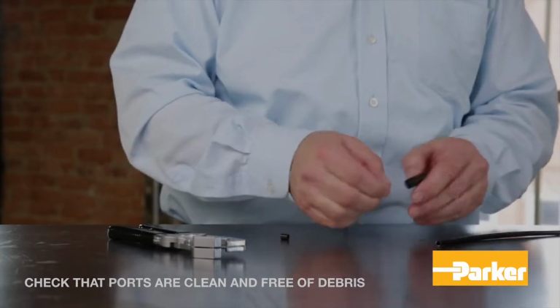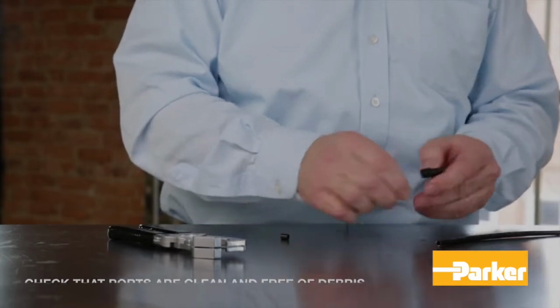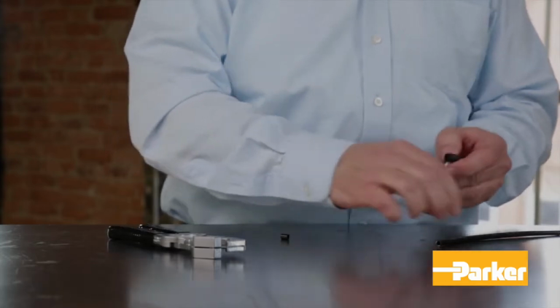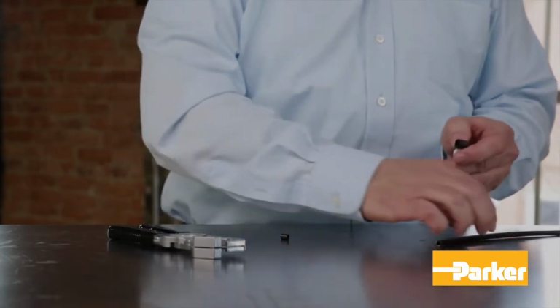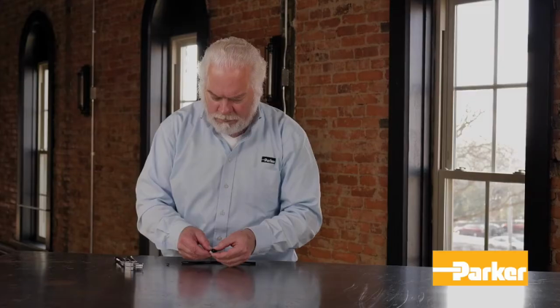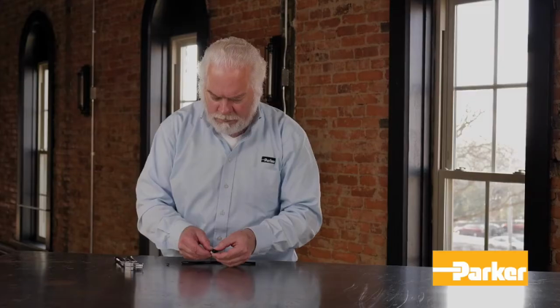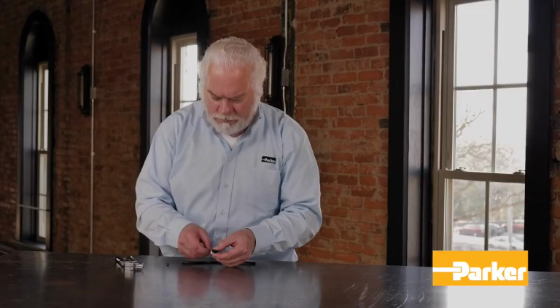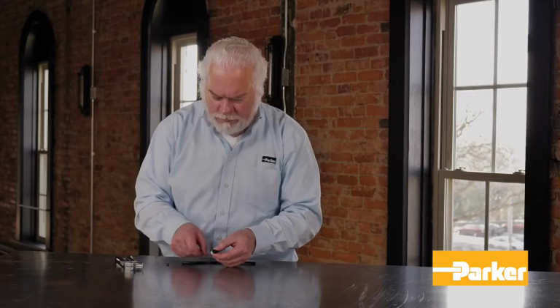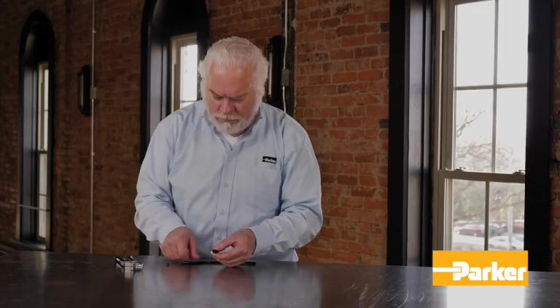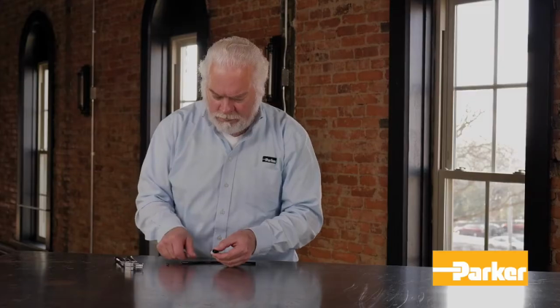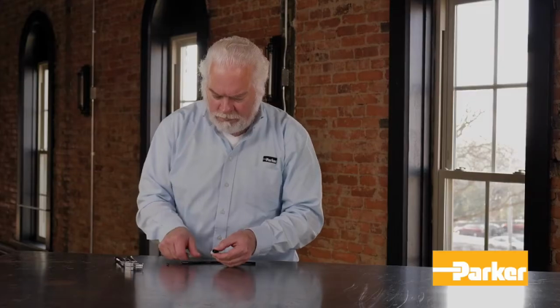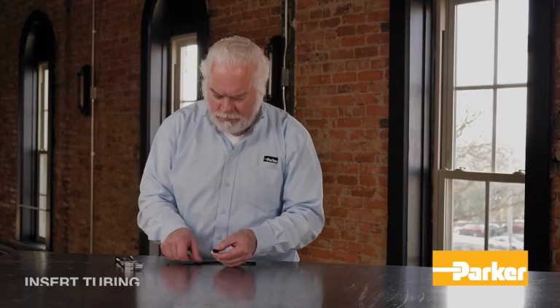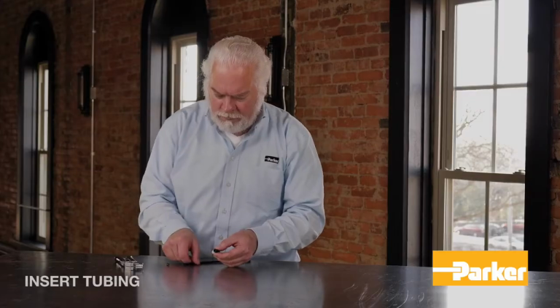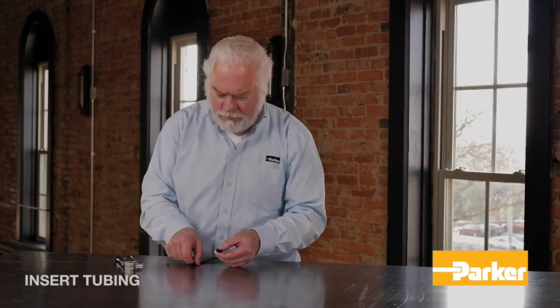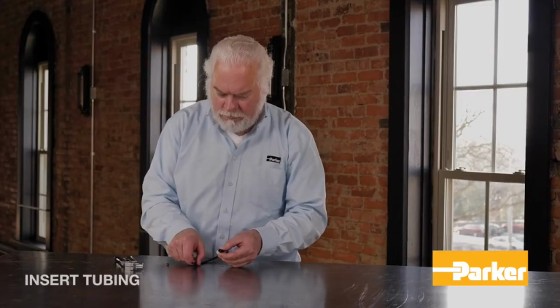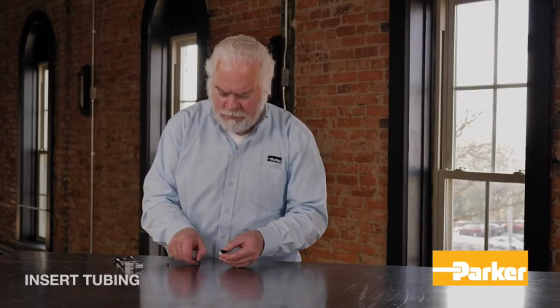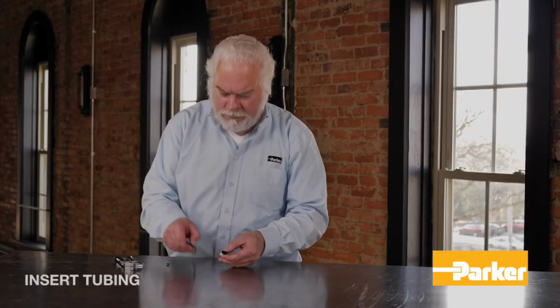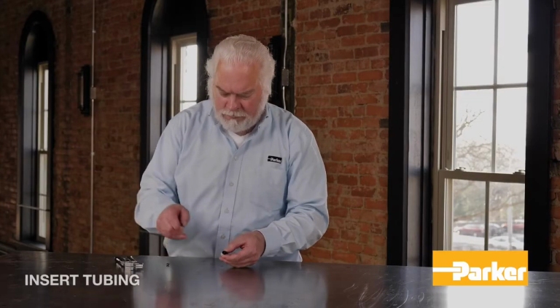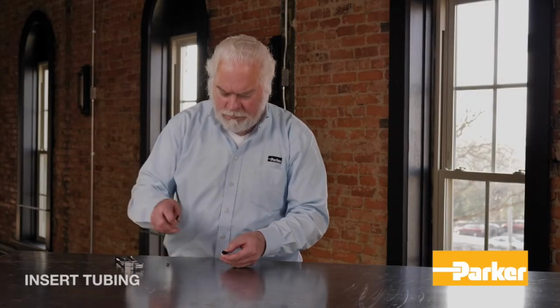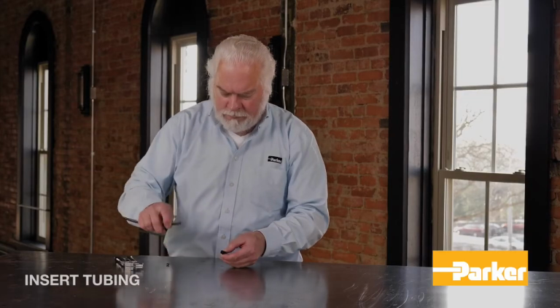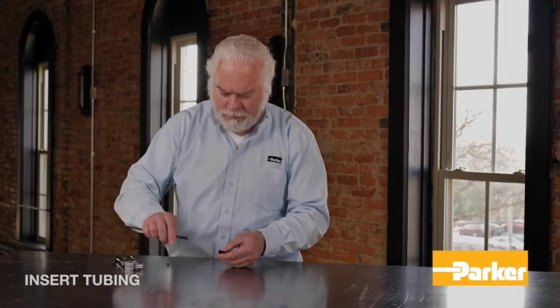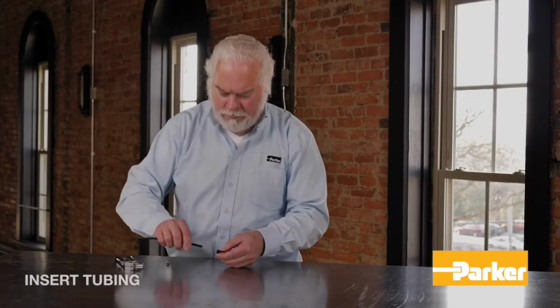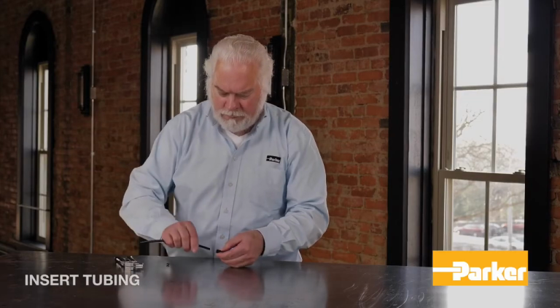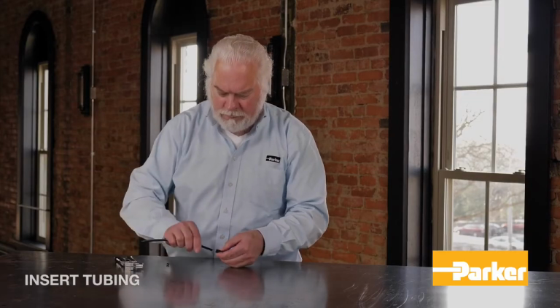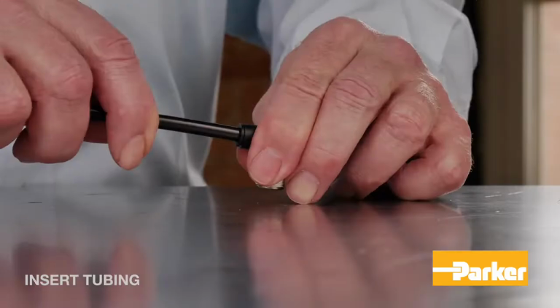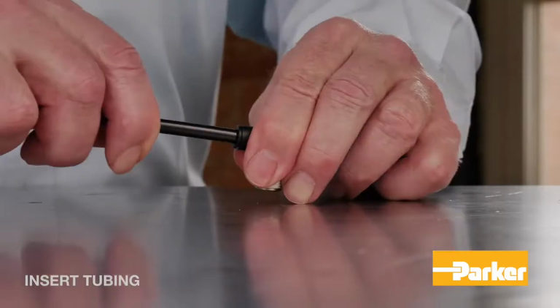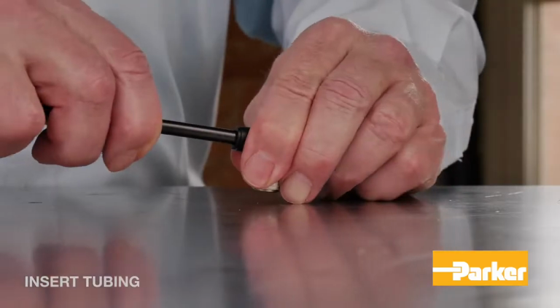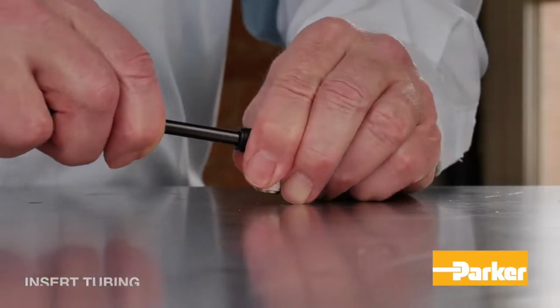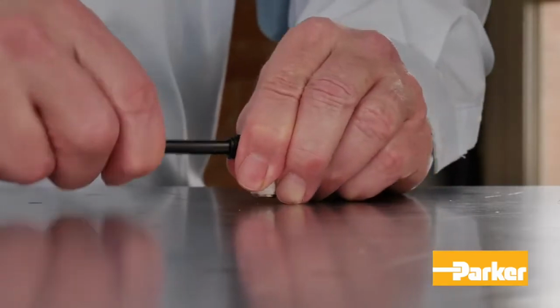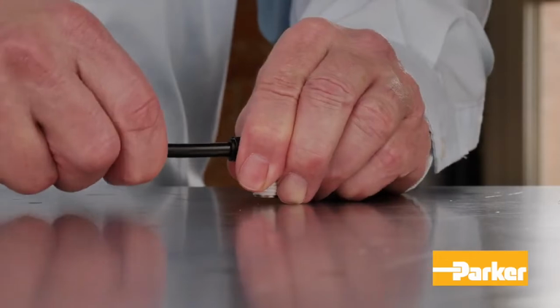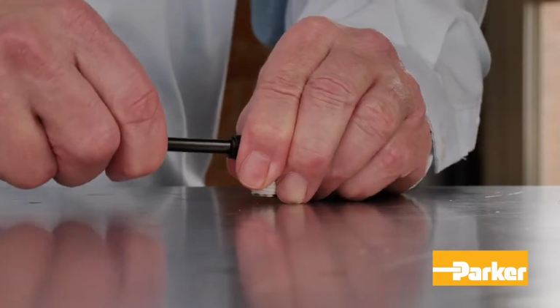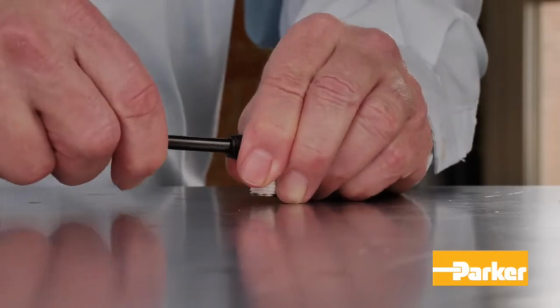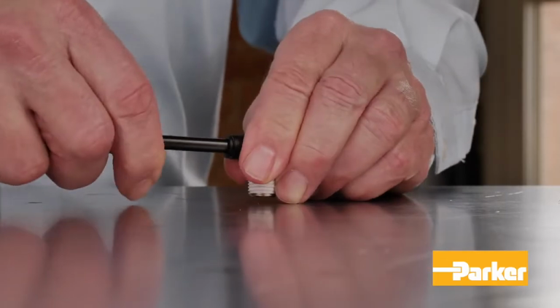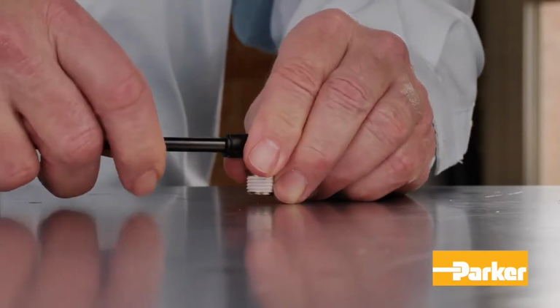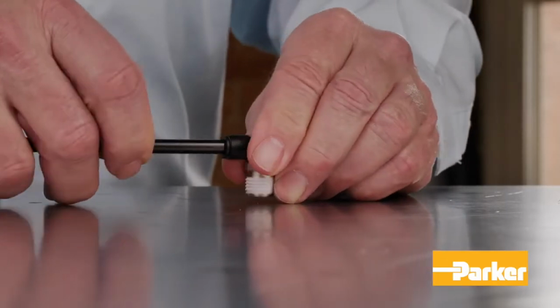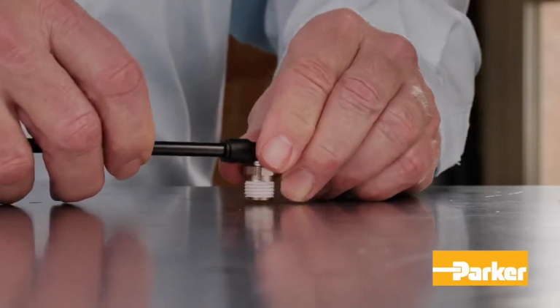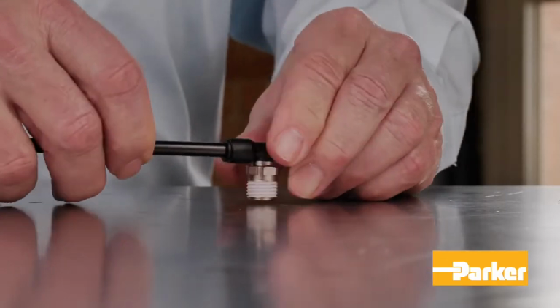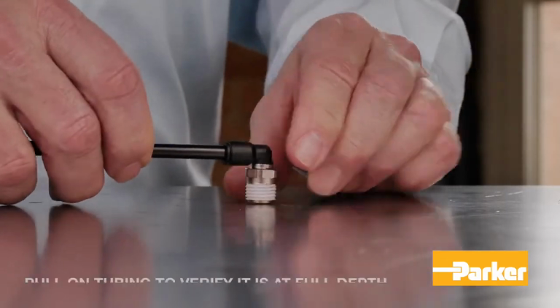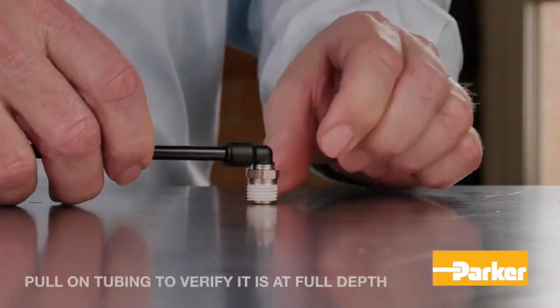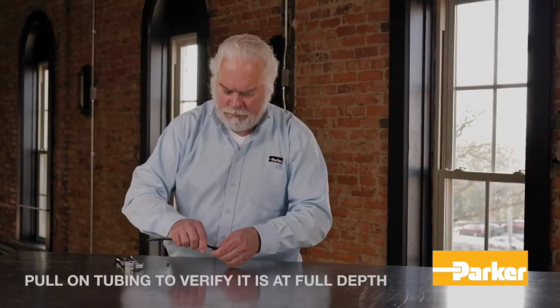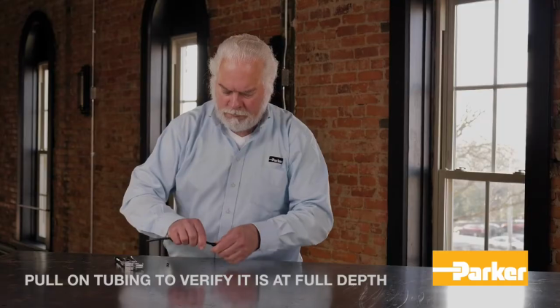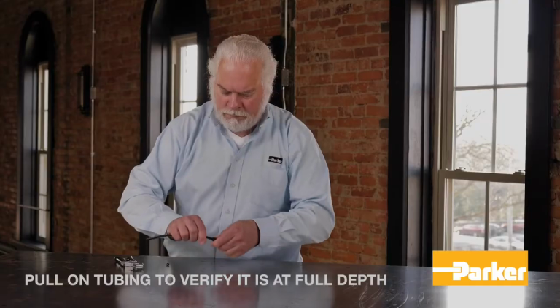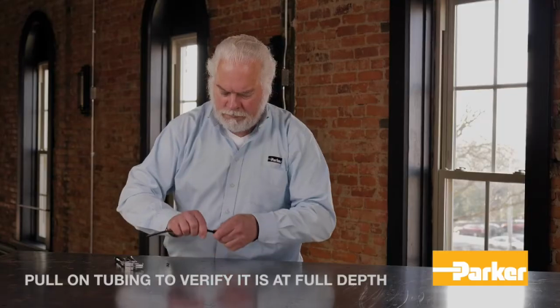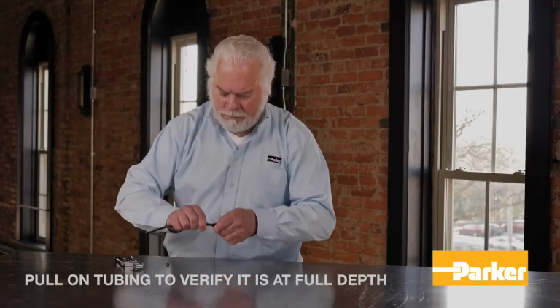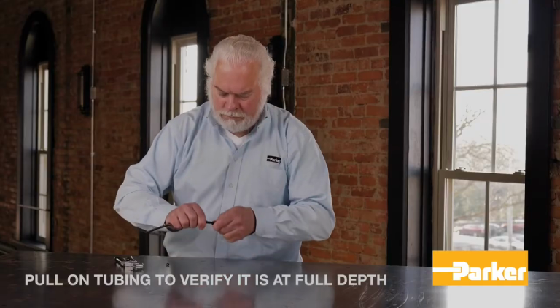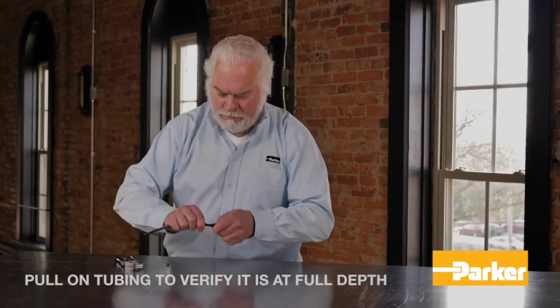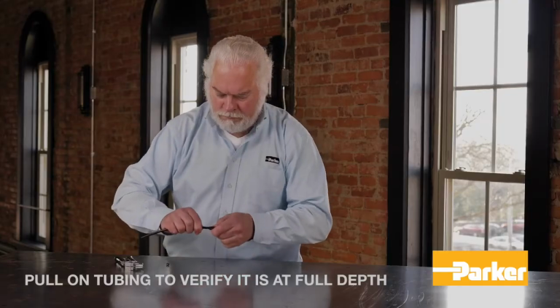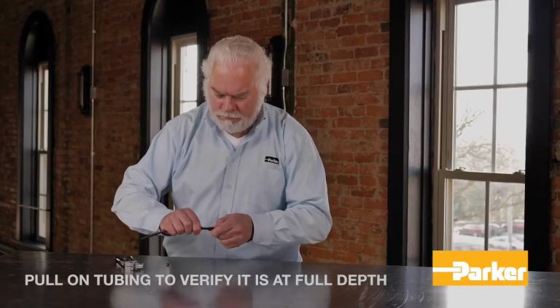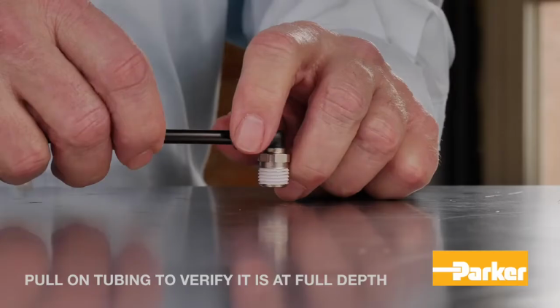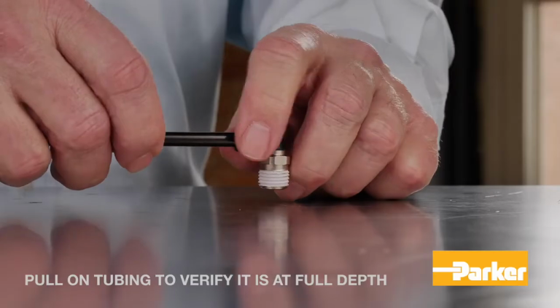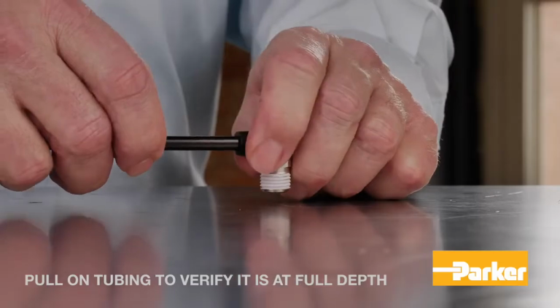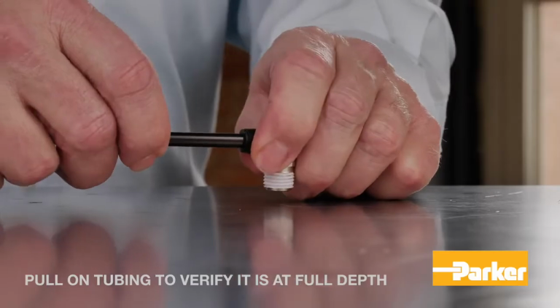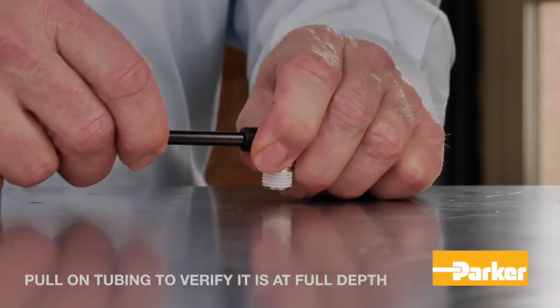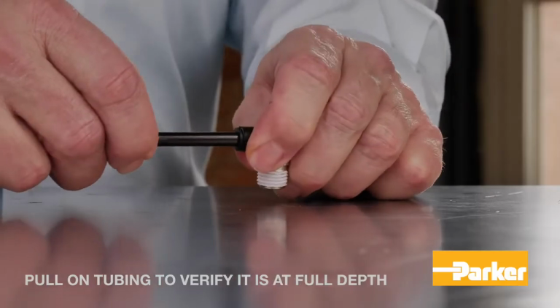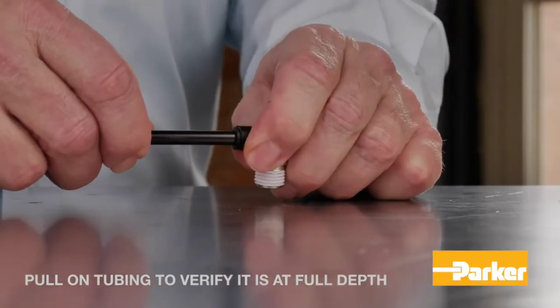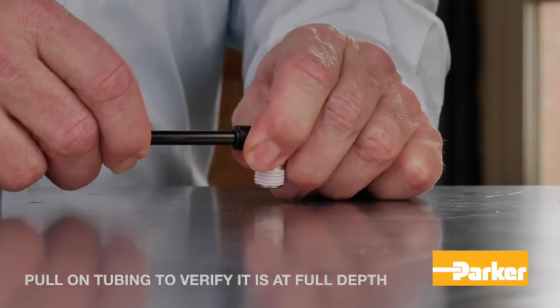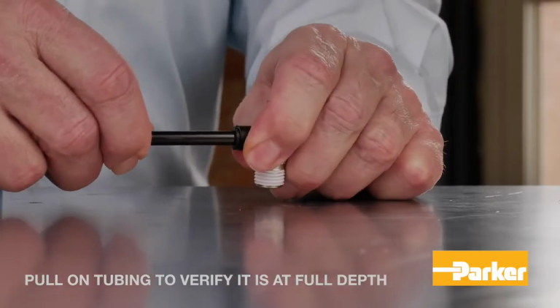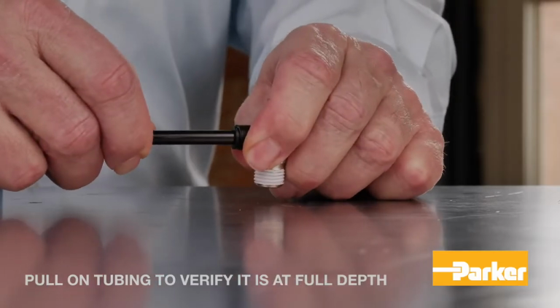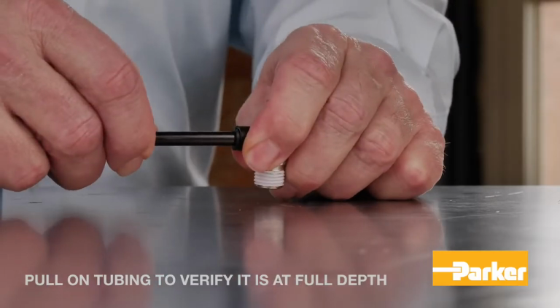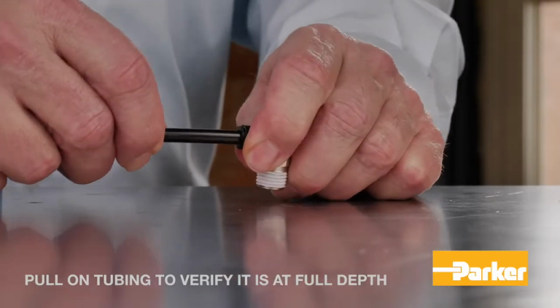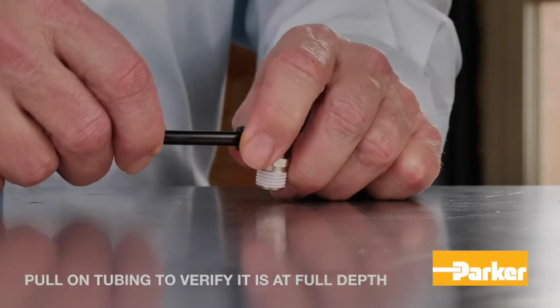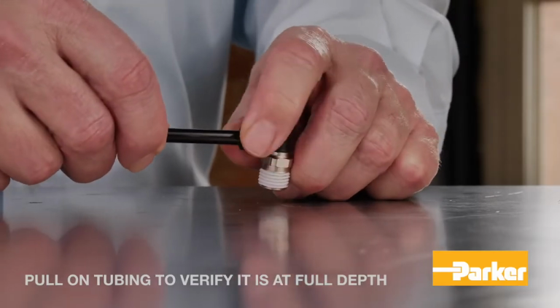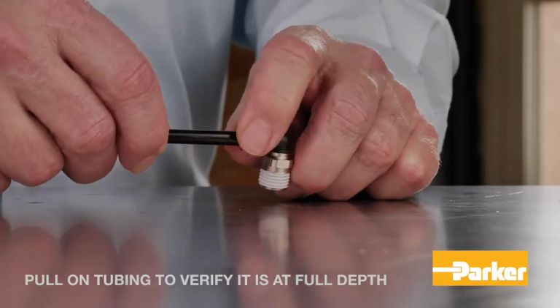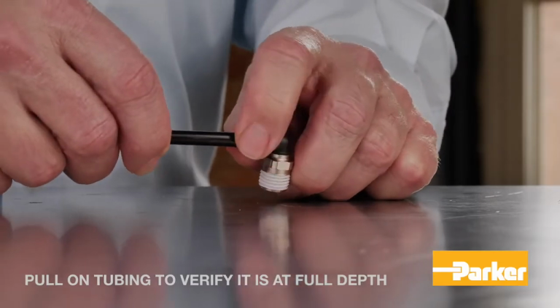Once free of debris, insert the tubing until it bottoms out. Once inserted, pull on the tubing to verify it is fully inserted.